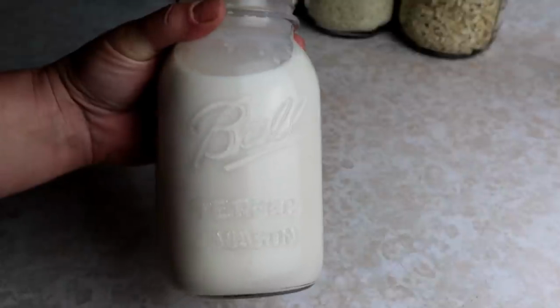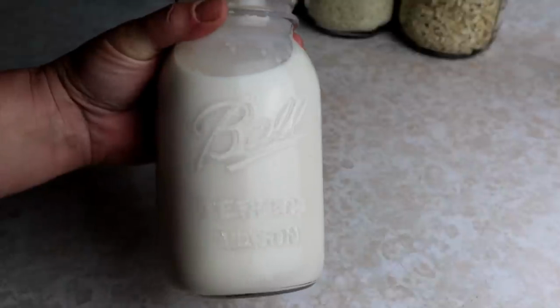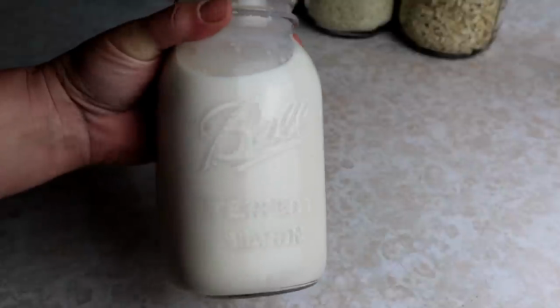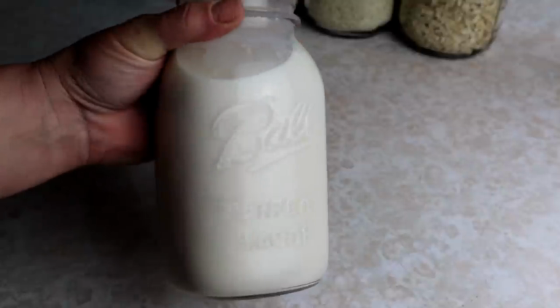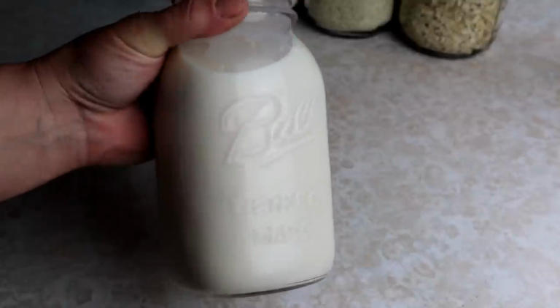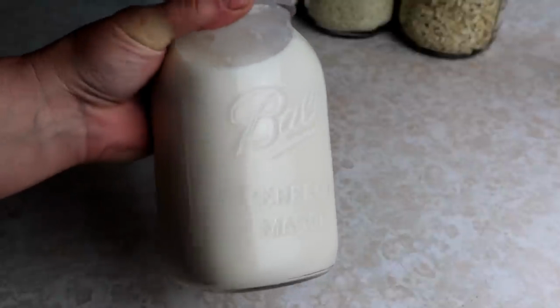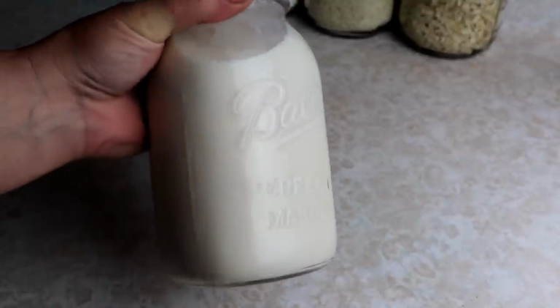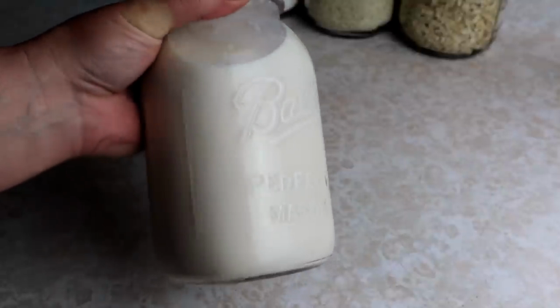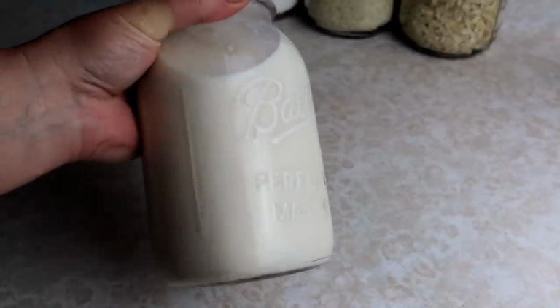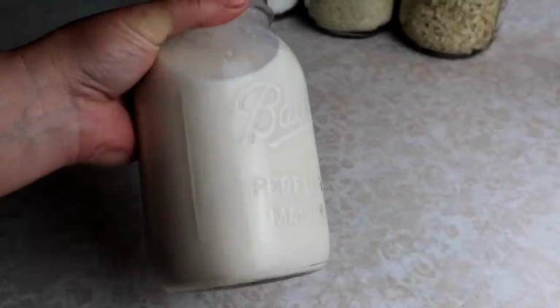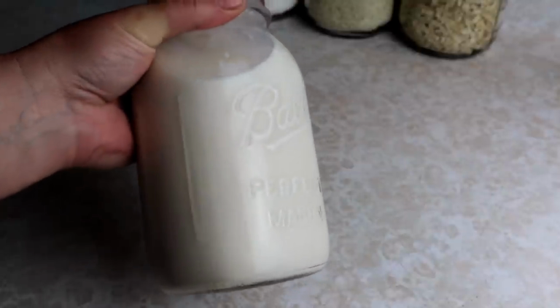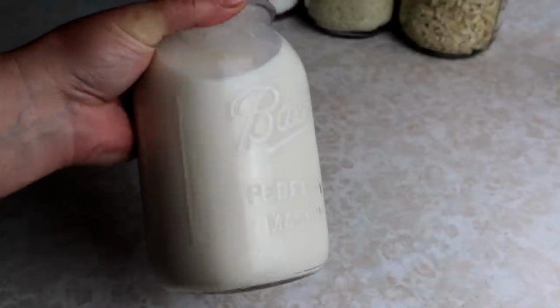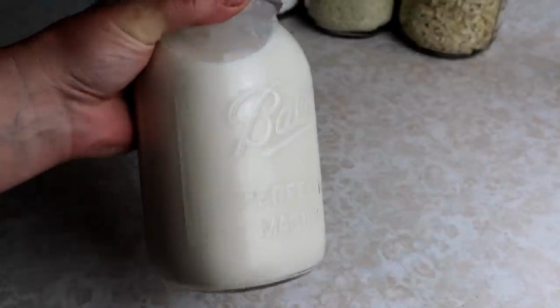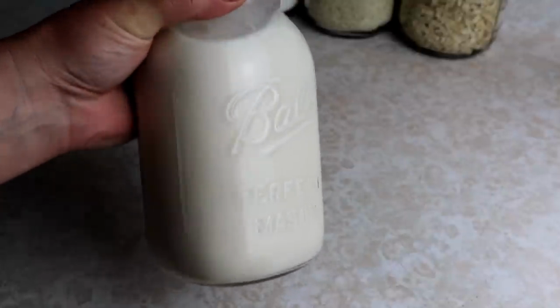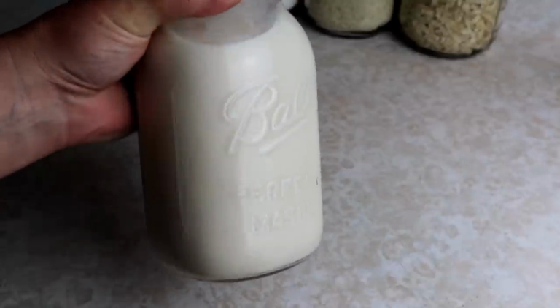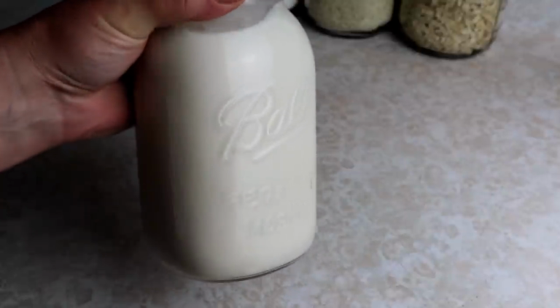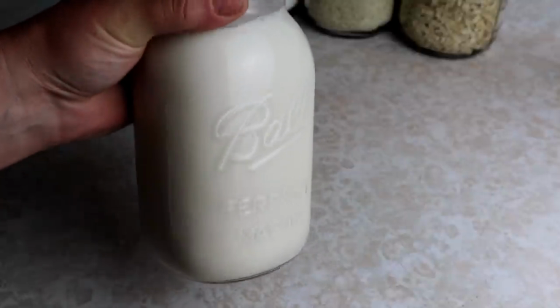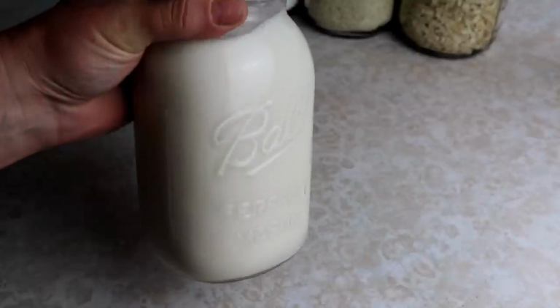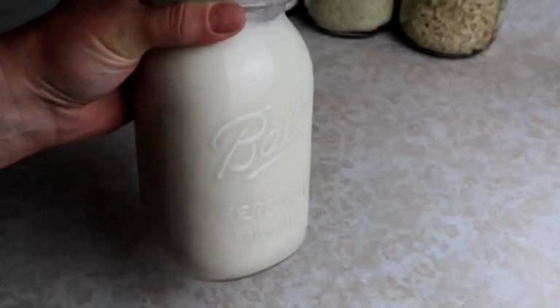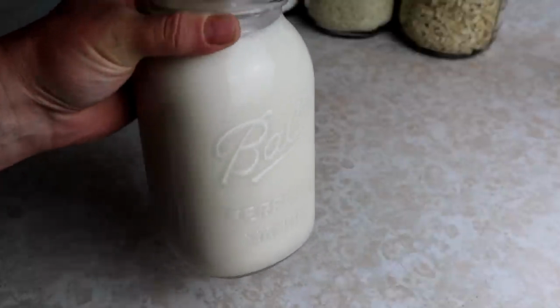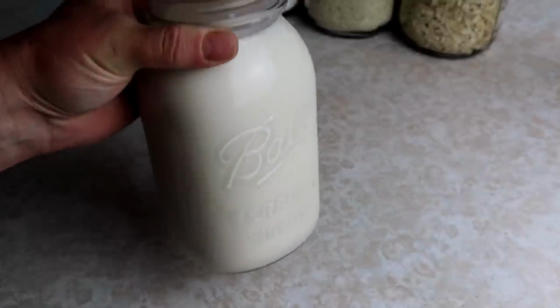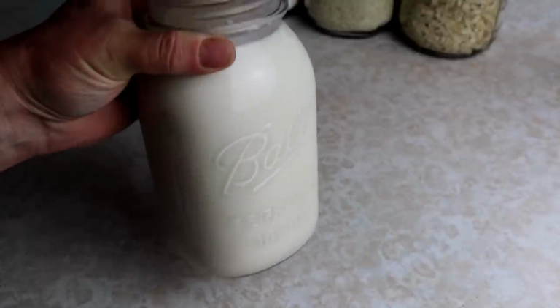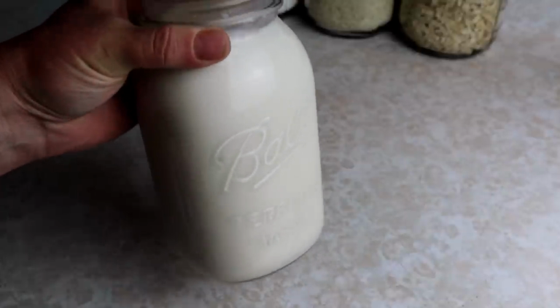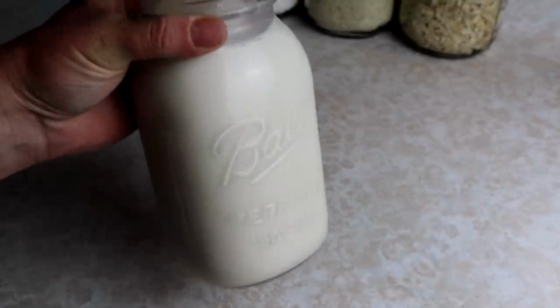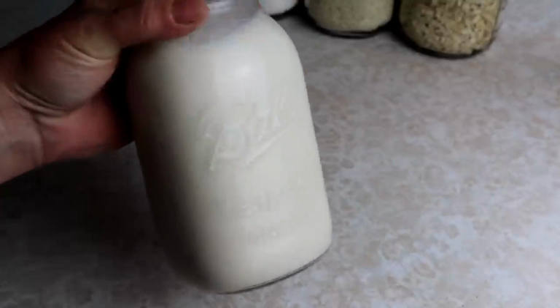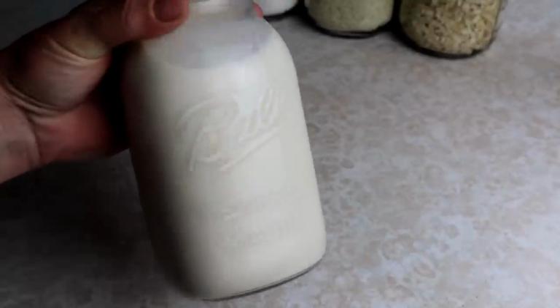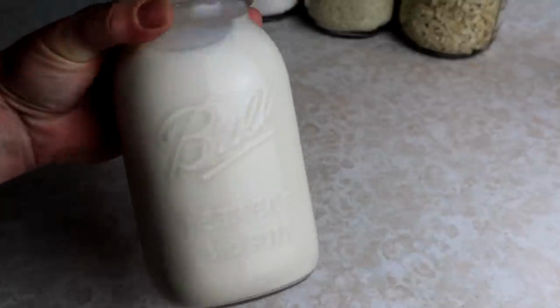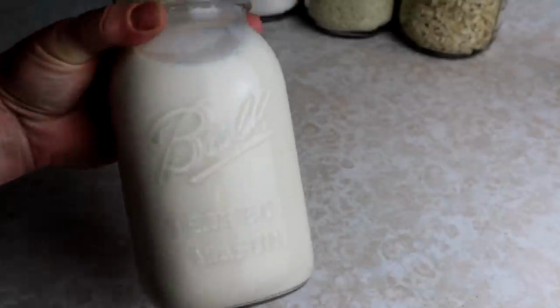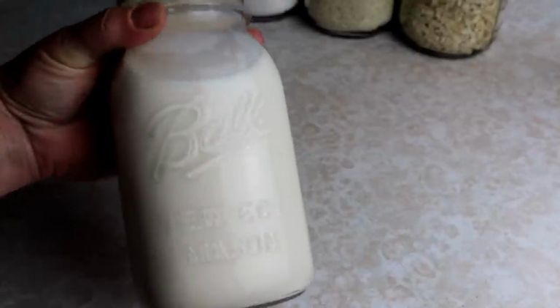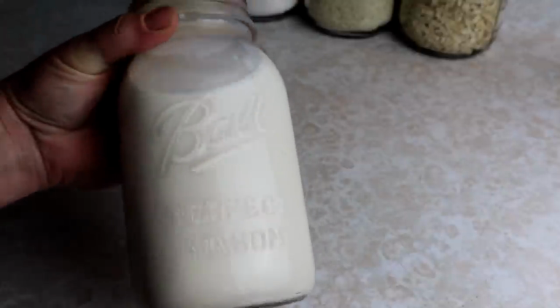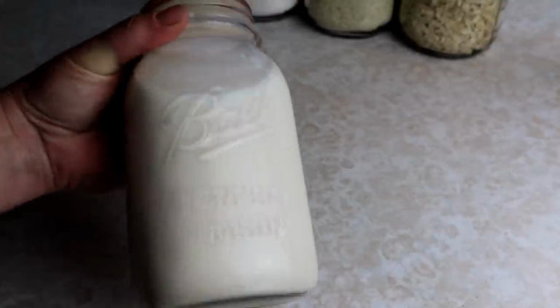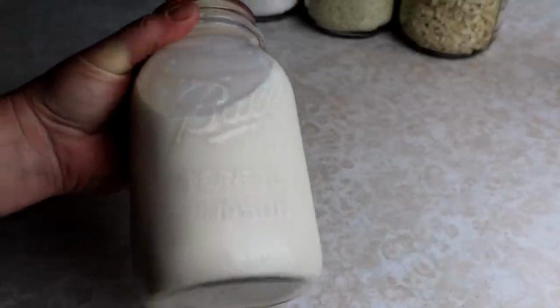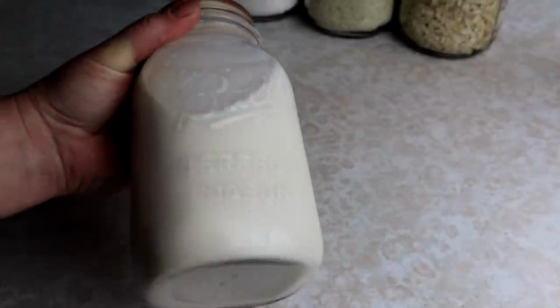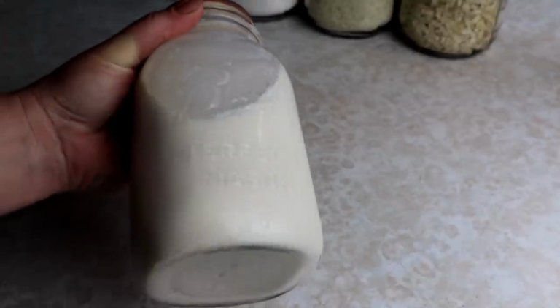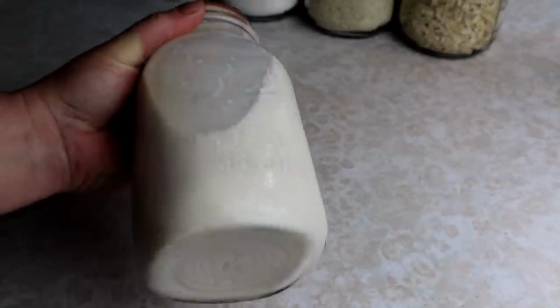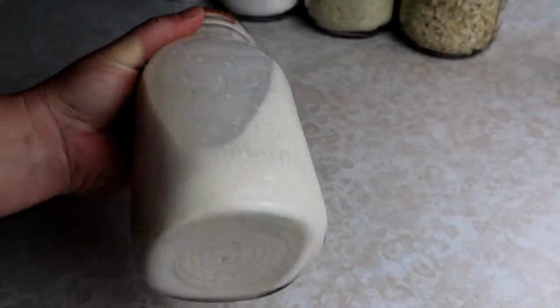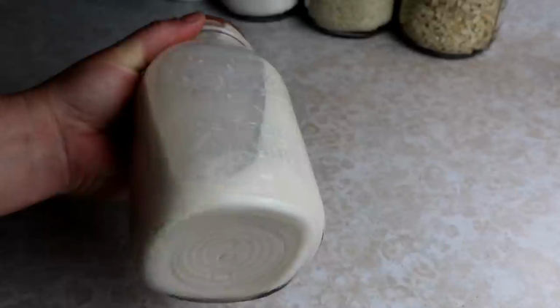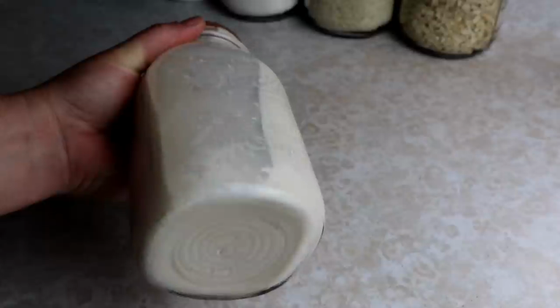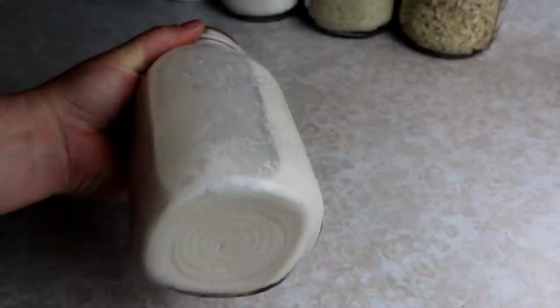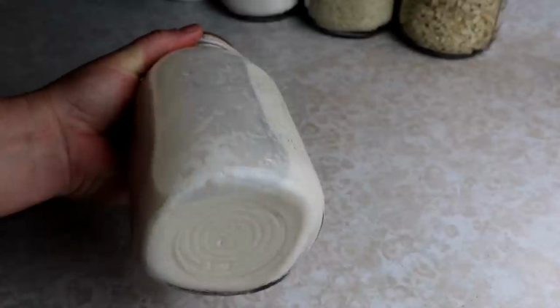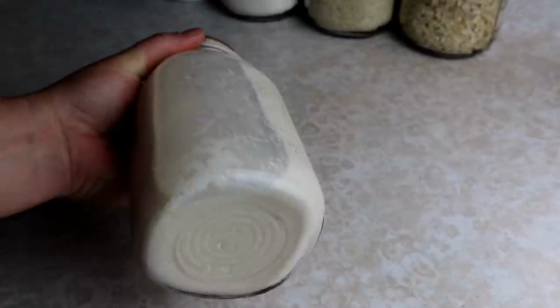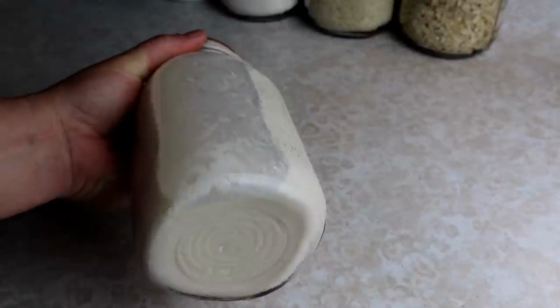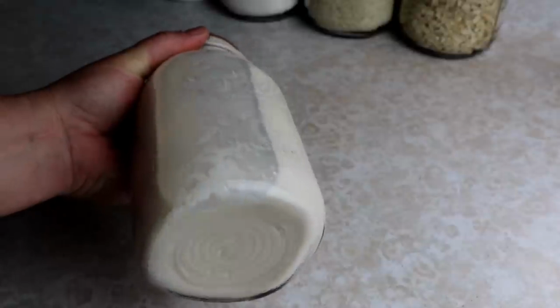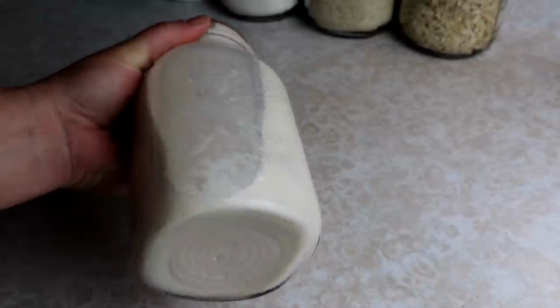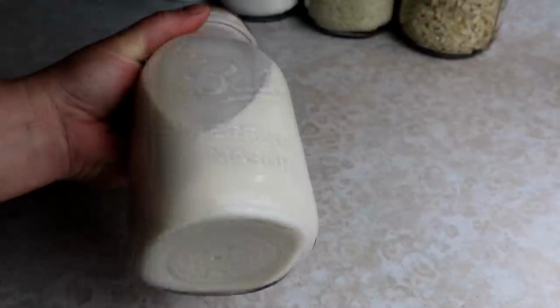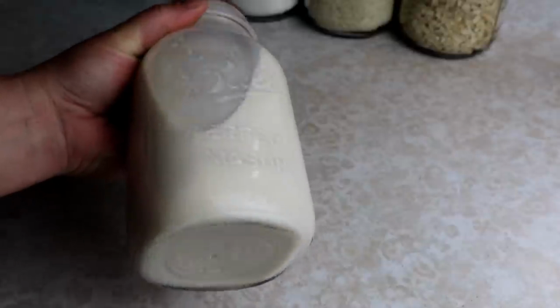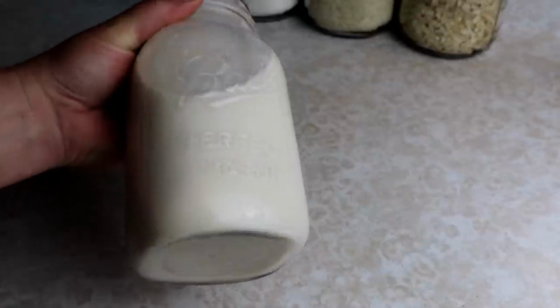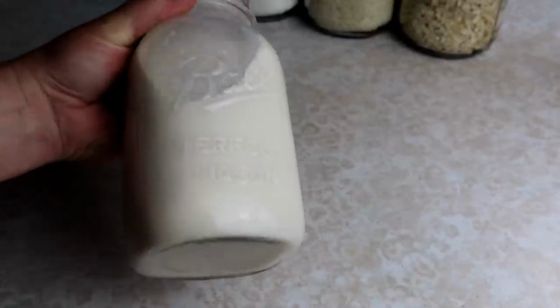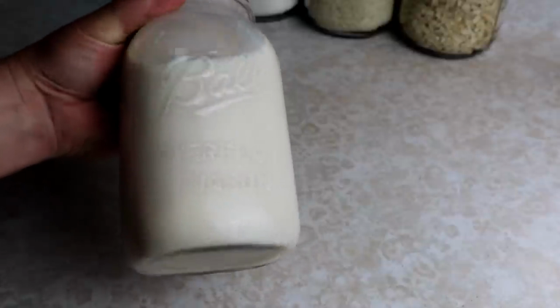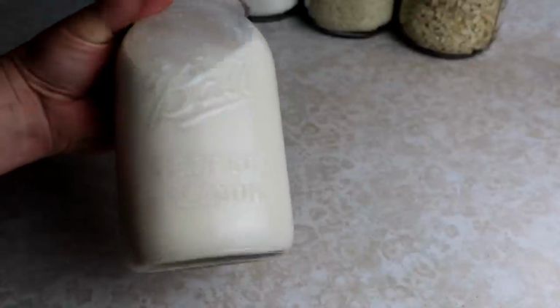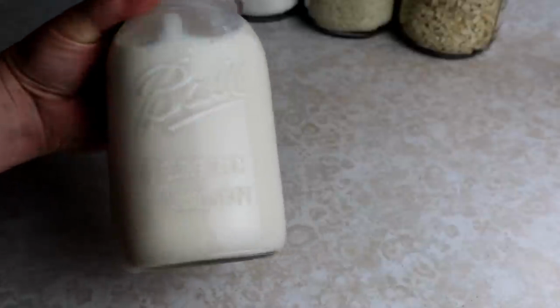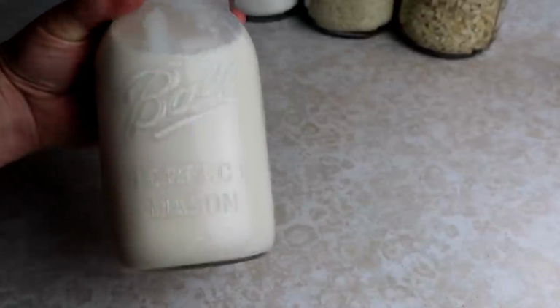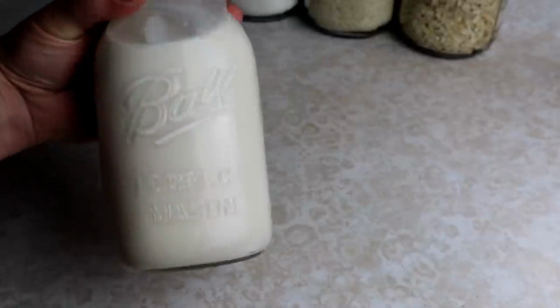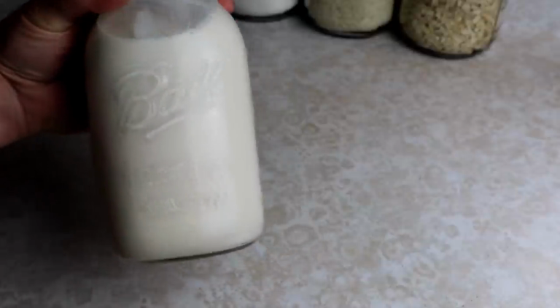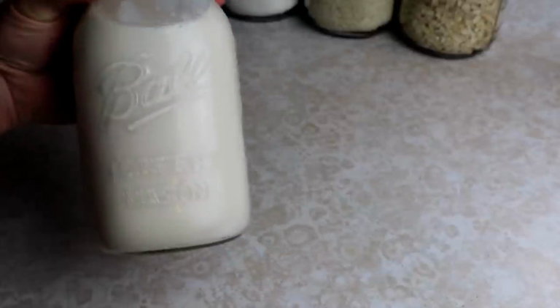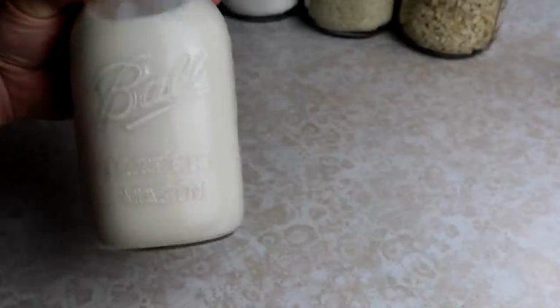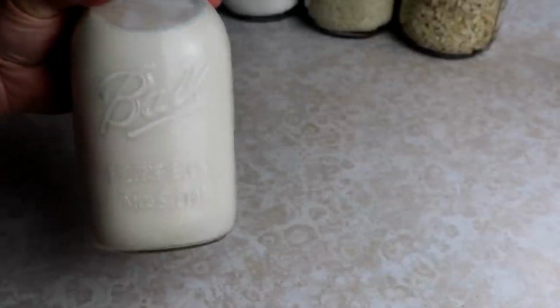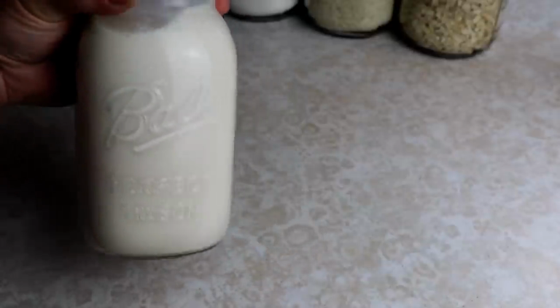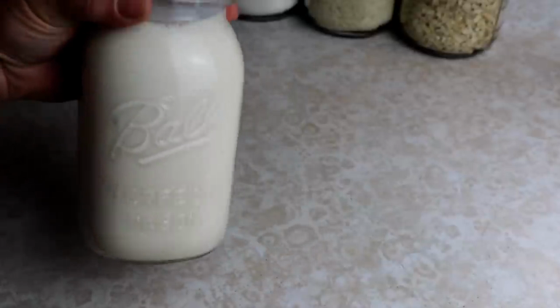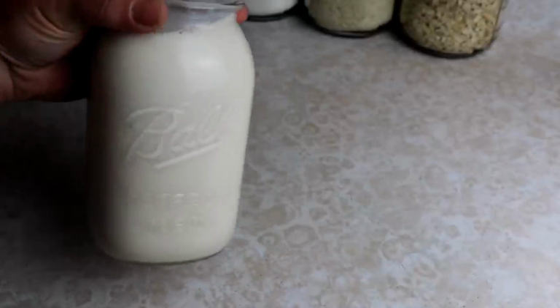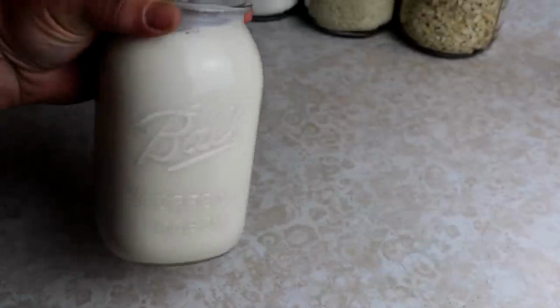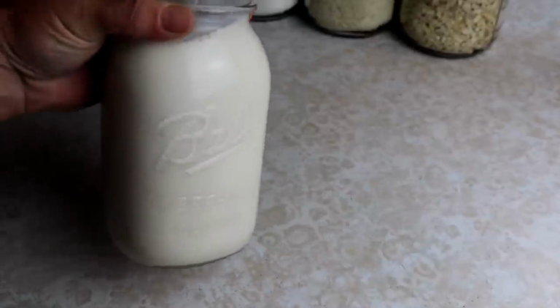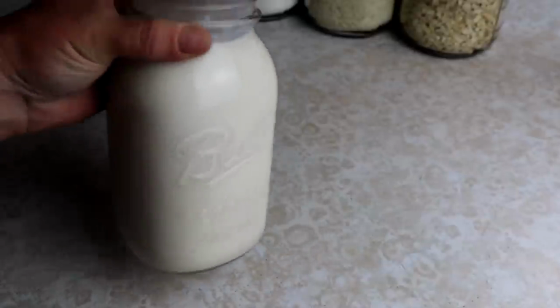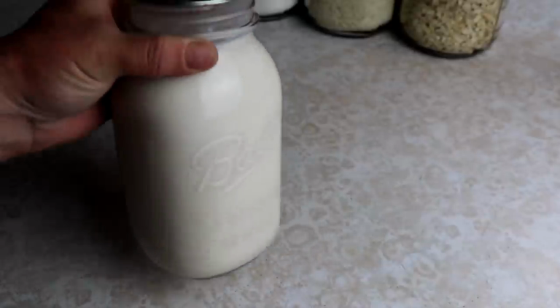Hey everyone, this is Ginny from Homestead Corner and today we're canning up some milk because we need to get some back in the pantry.